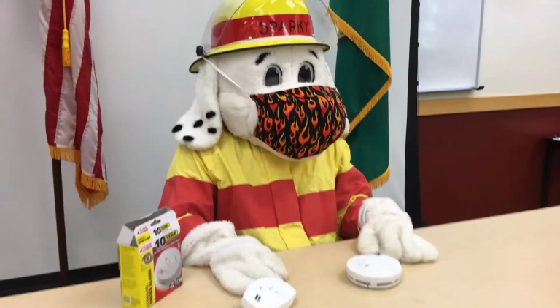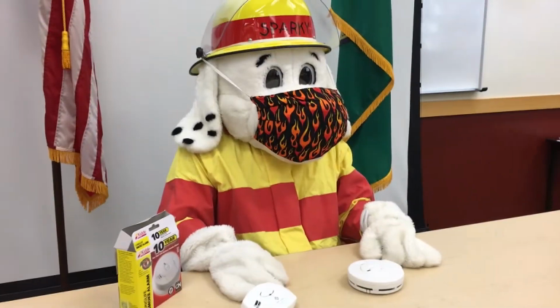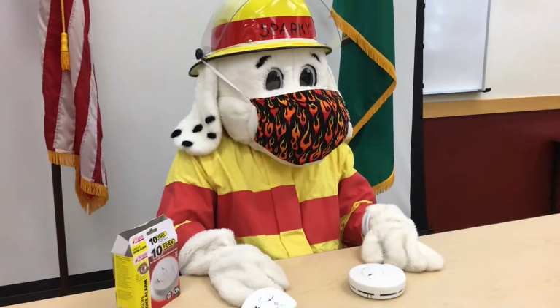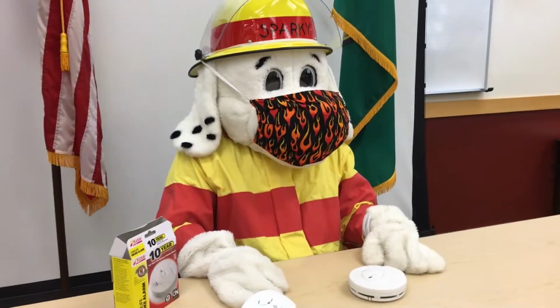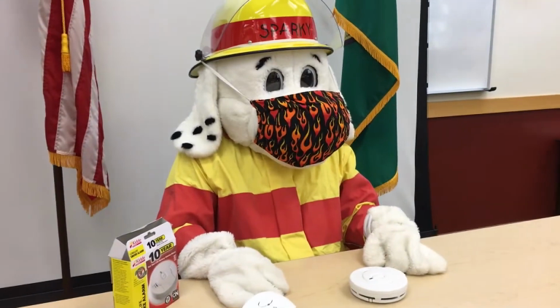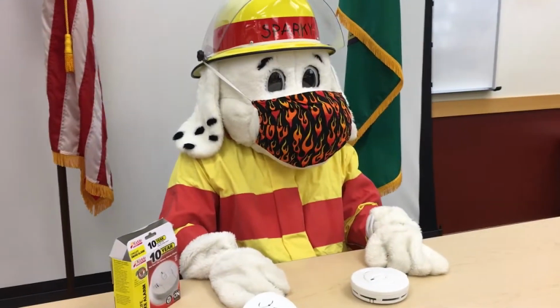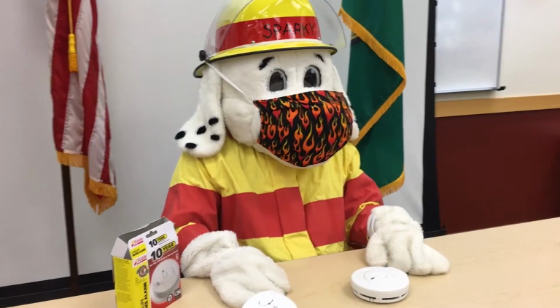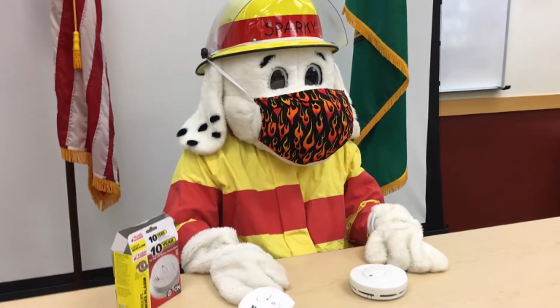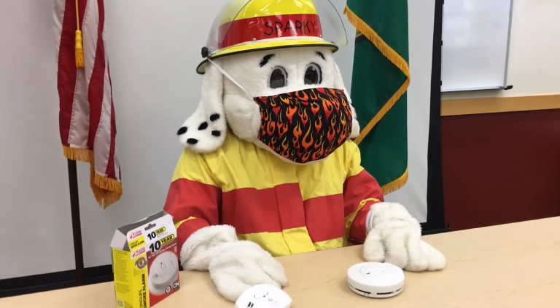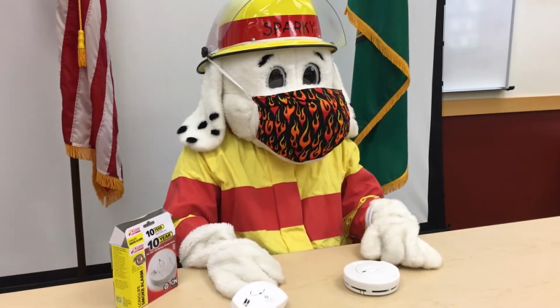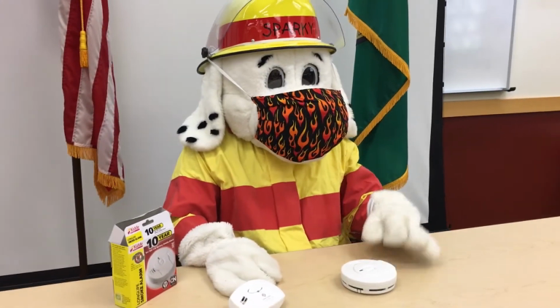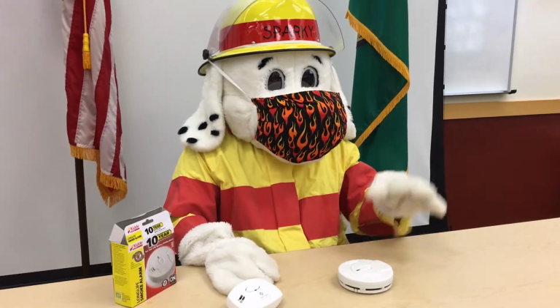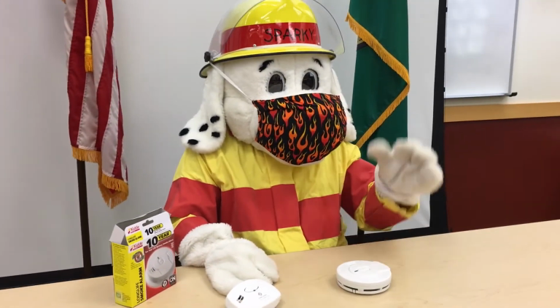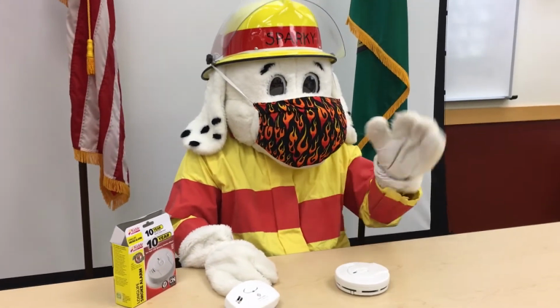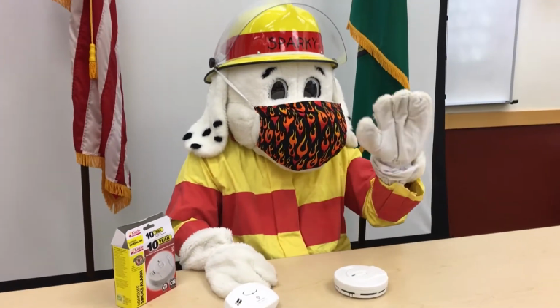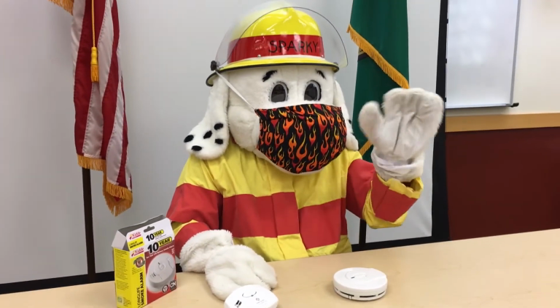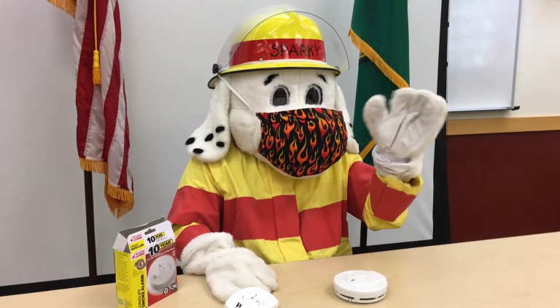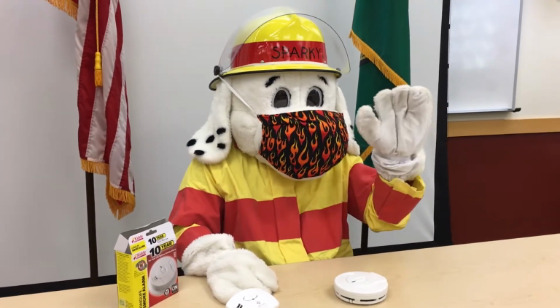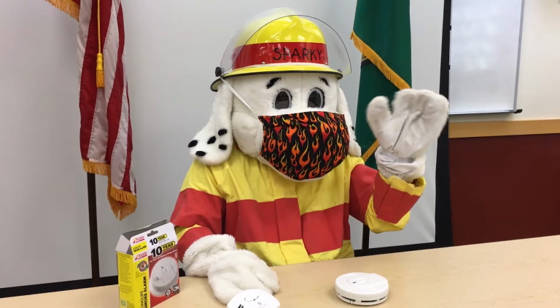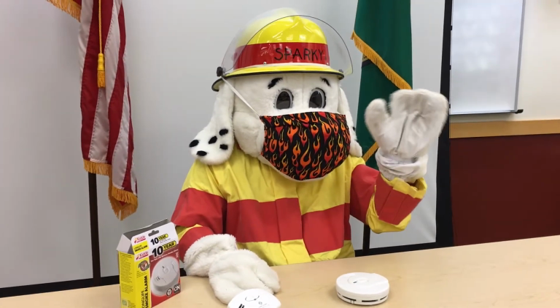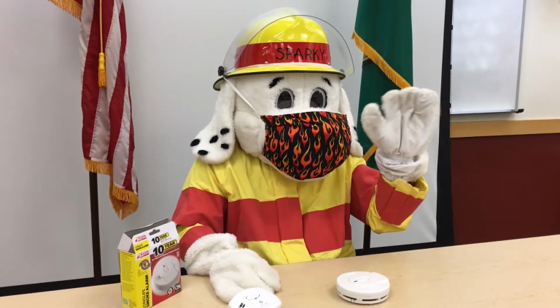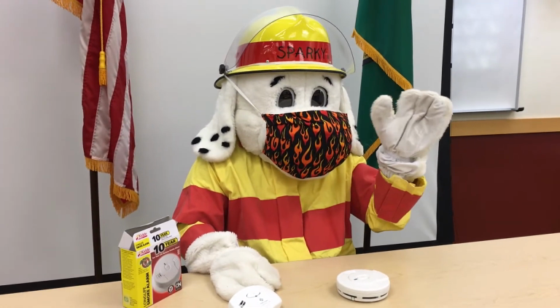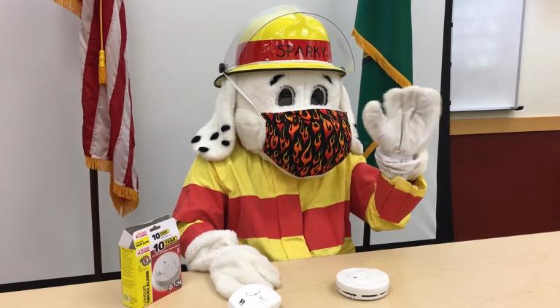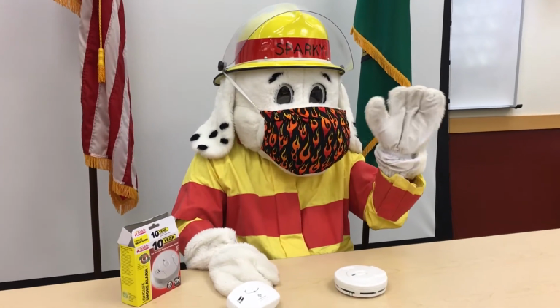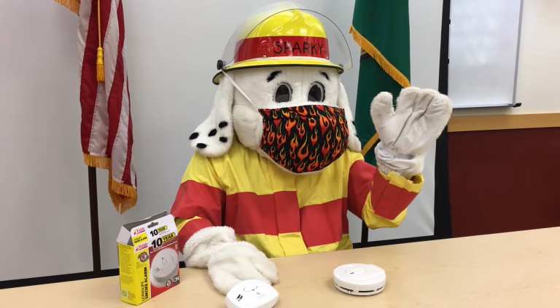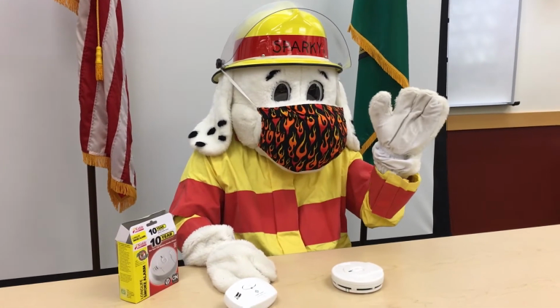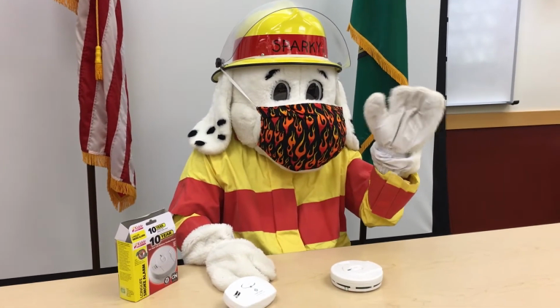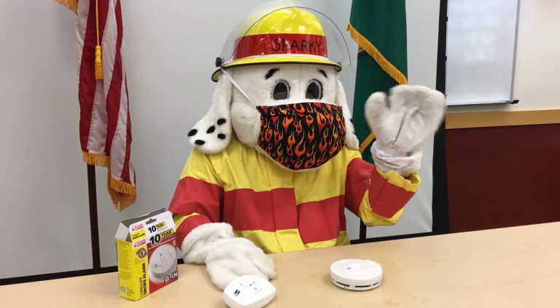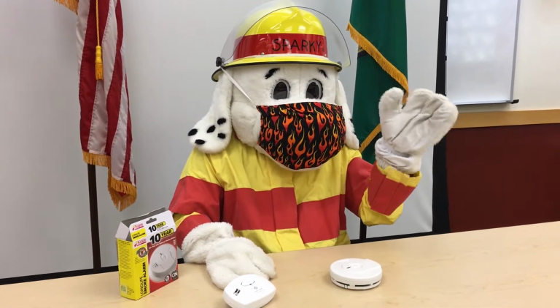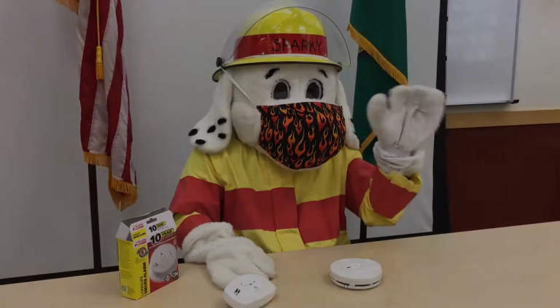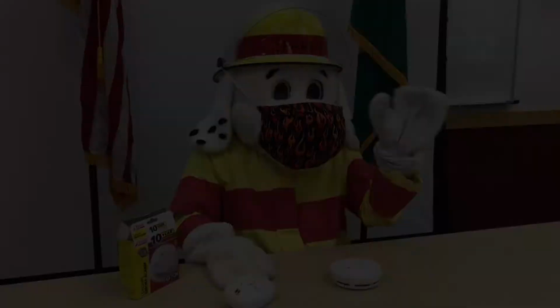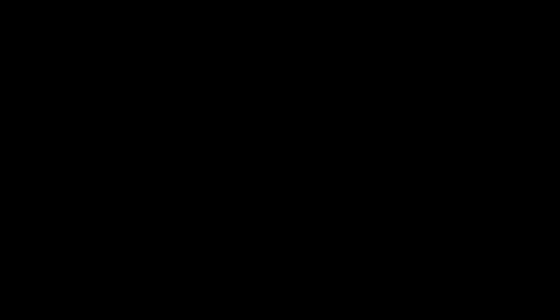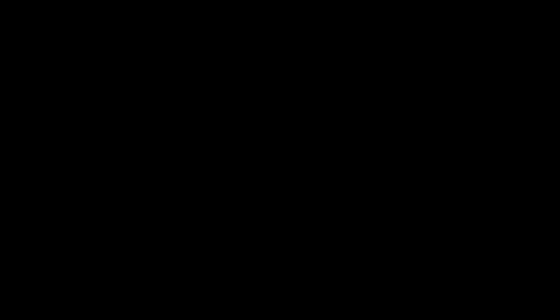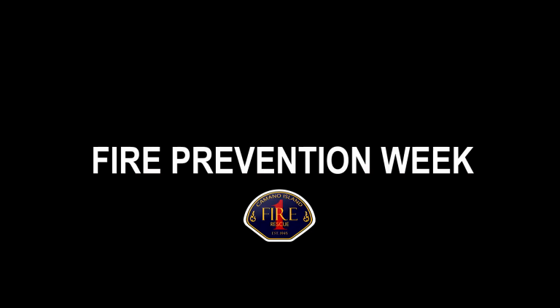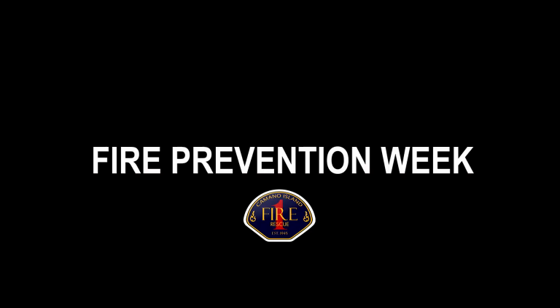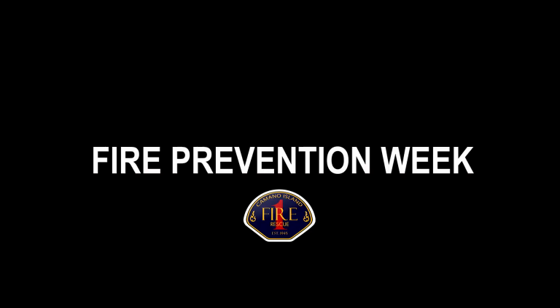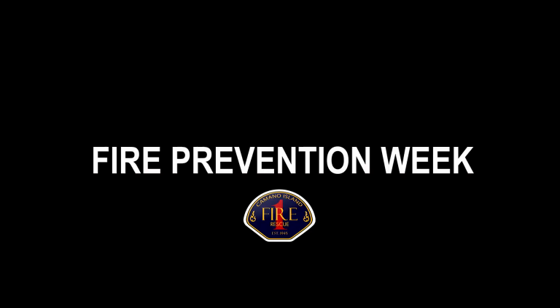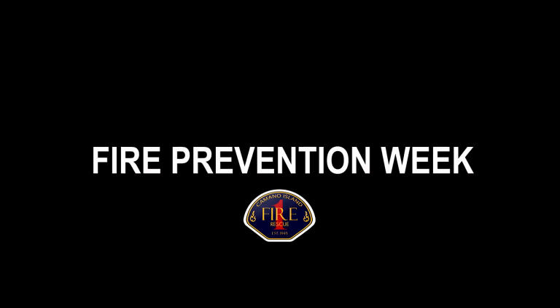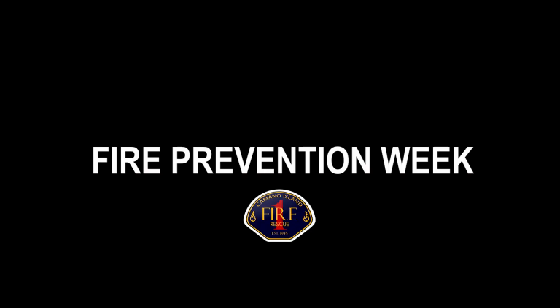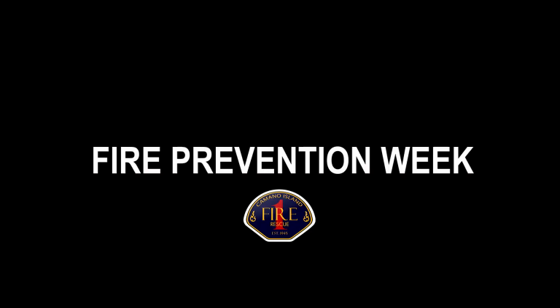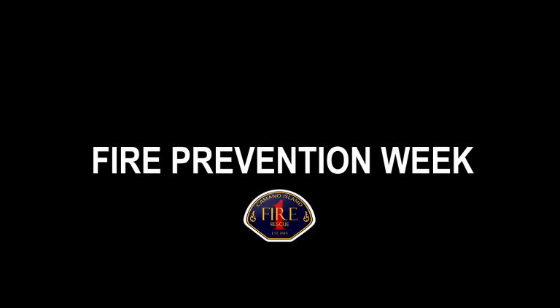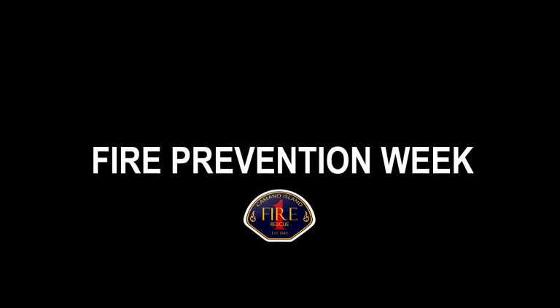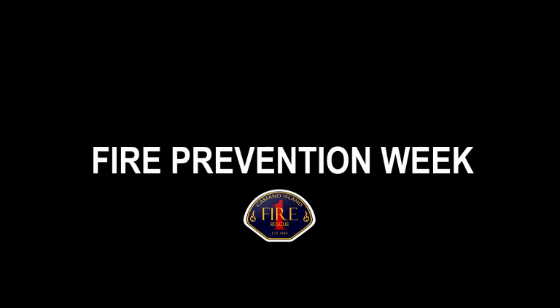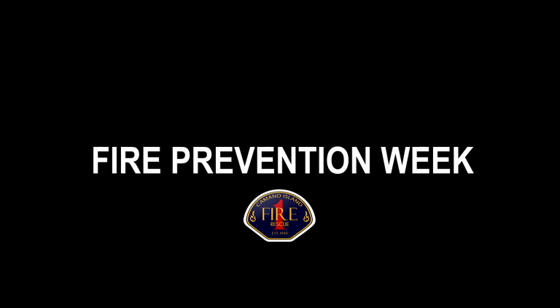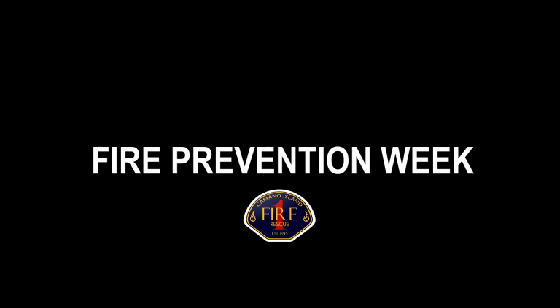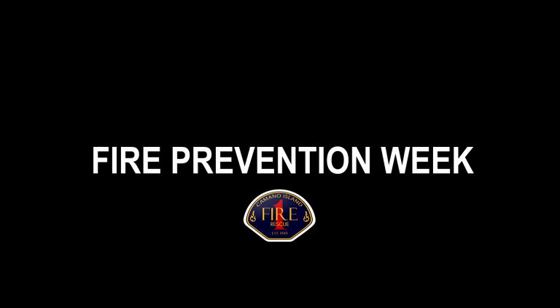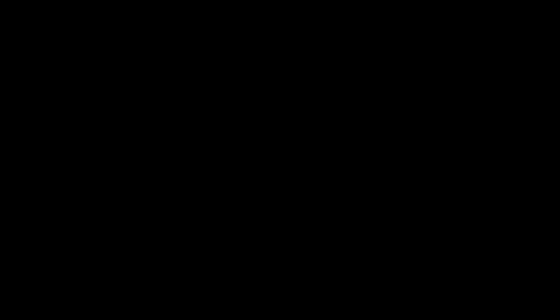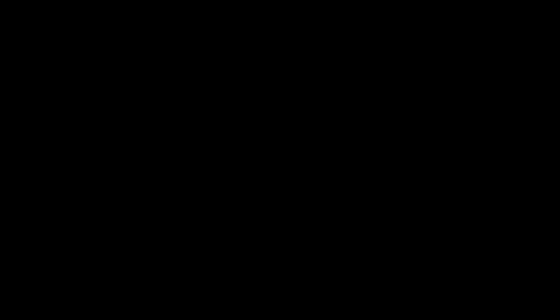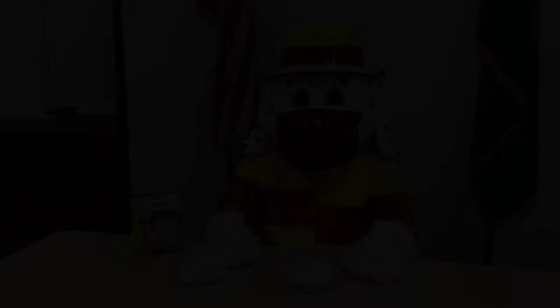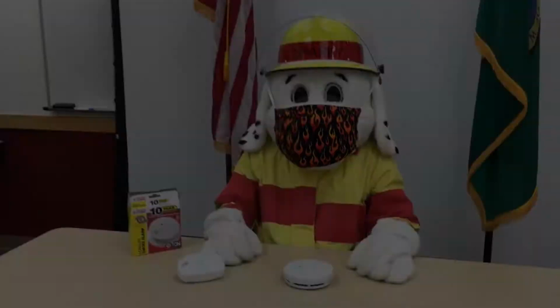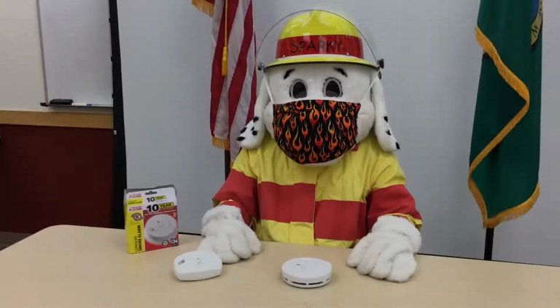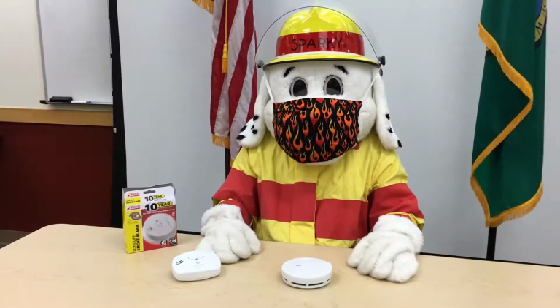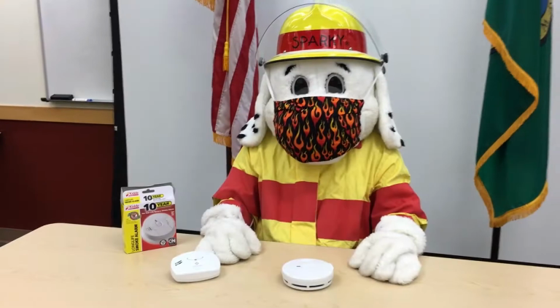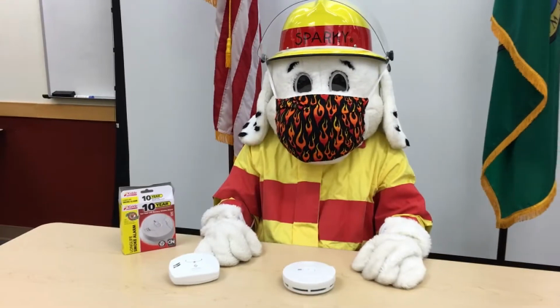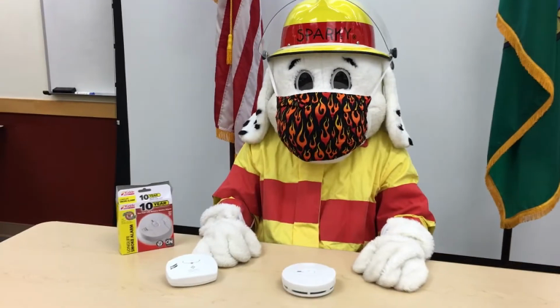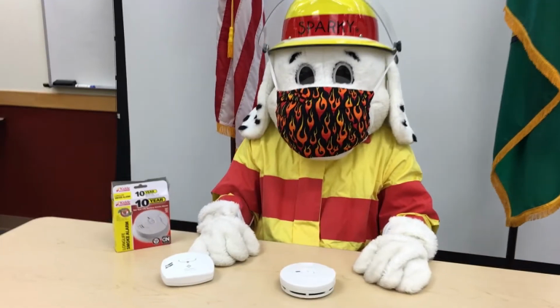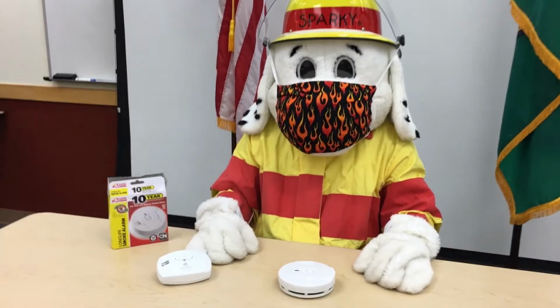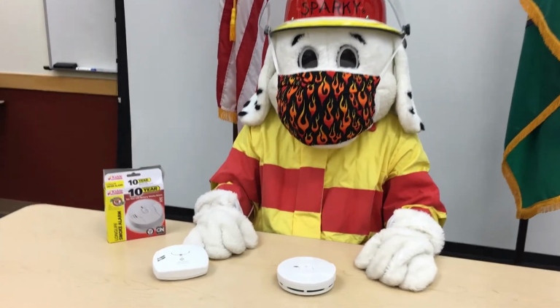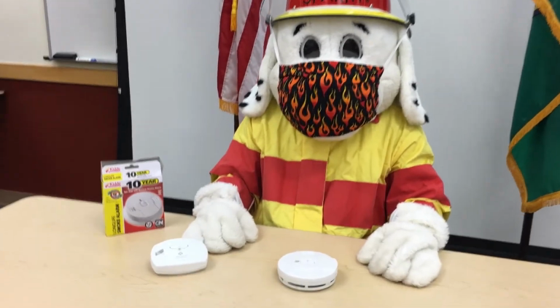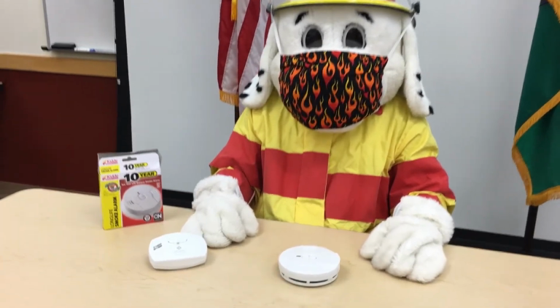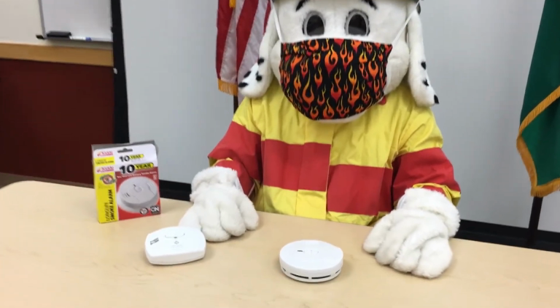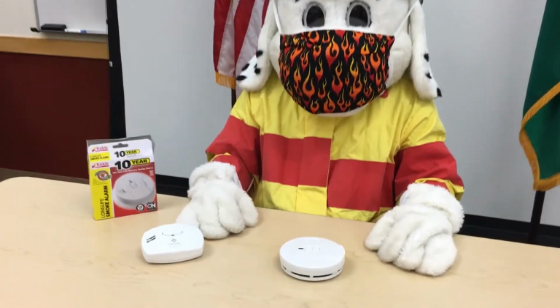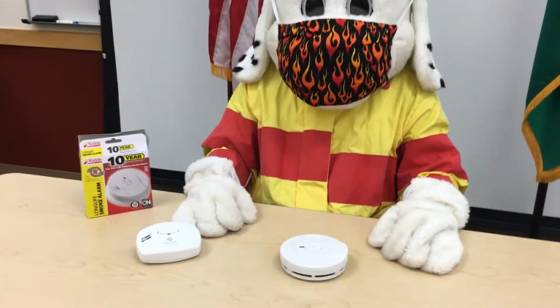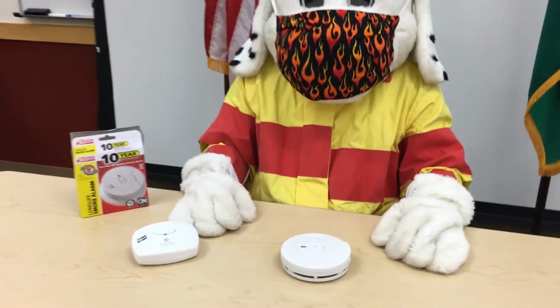It's Fire Prevention Week and Sparky is here with a few safety messages so that you can learn the sounds of fire safety.